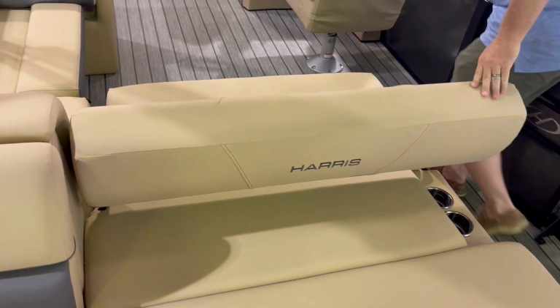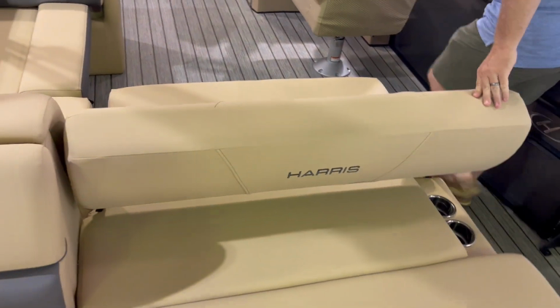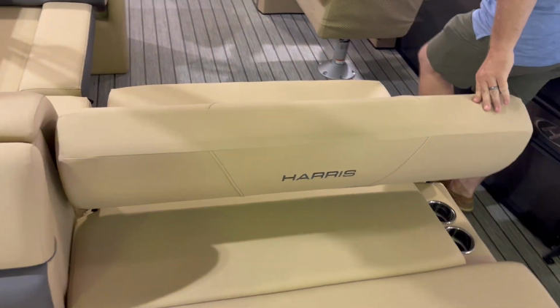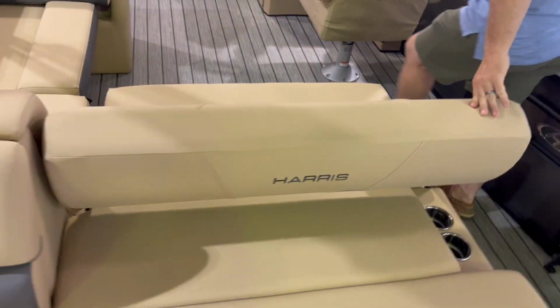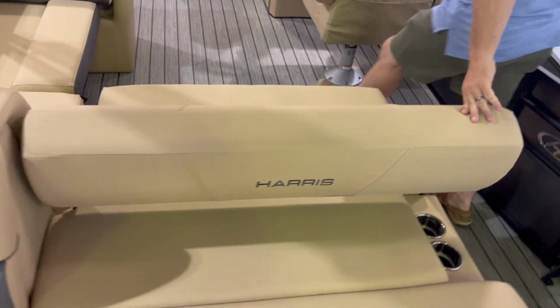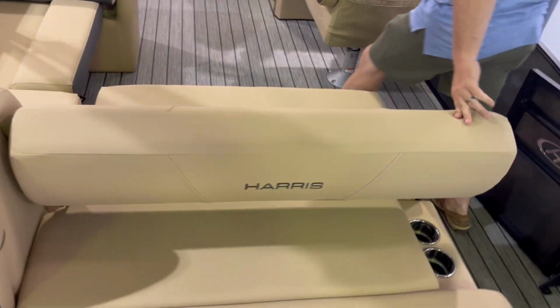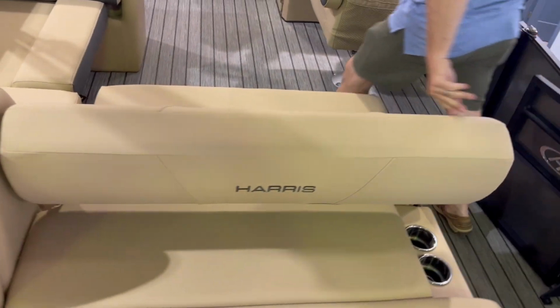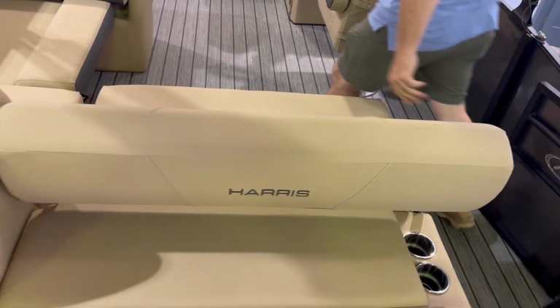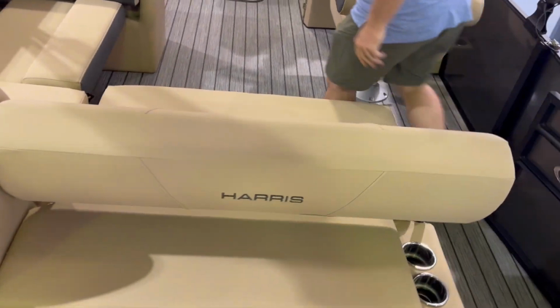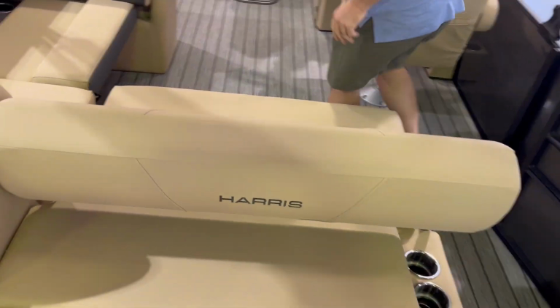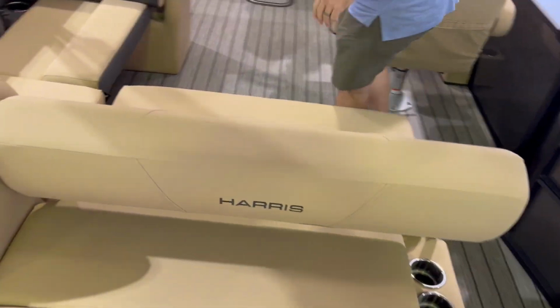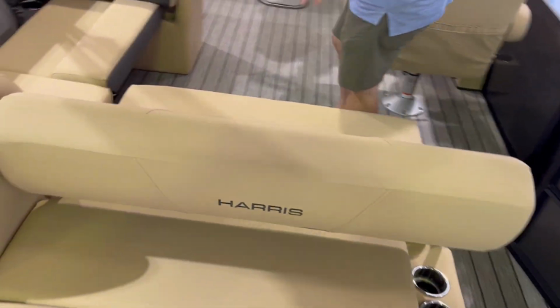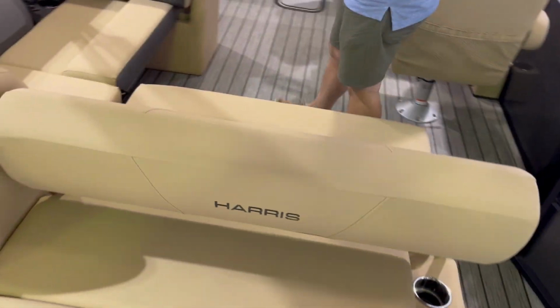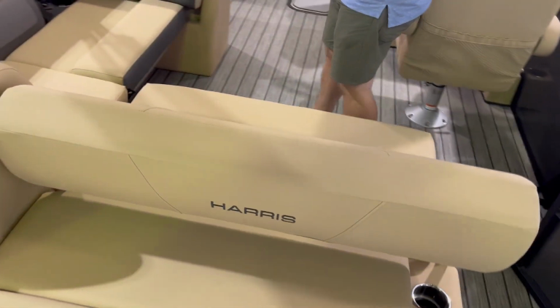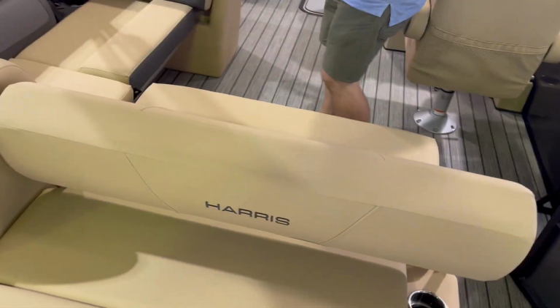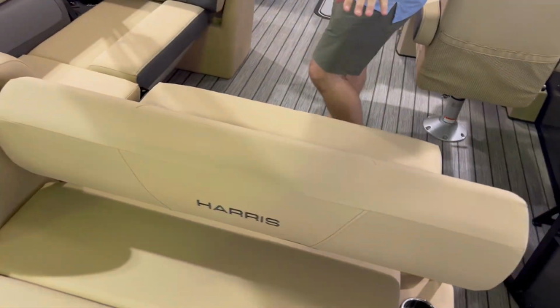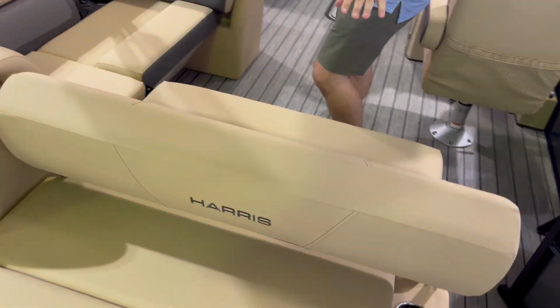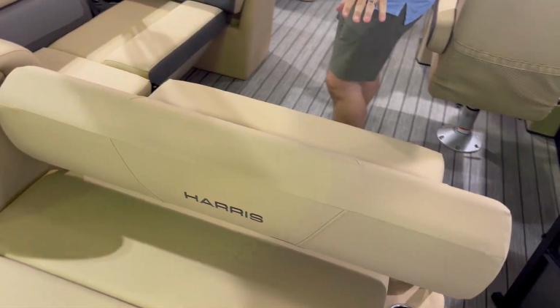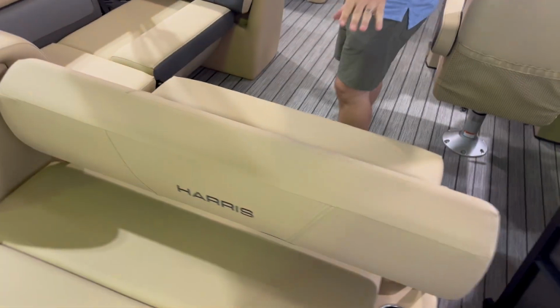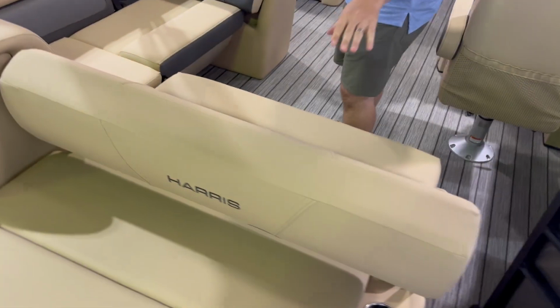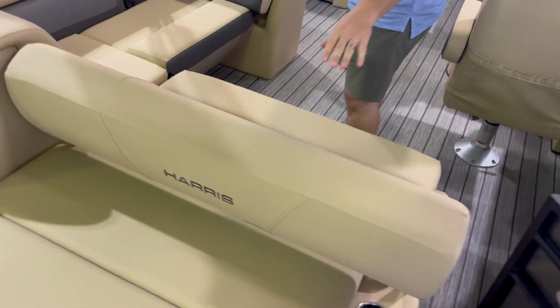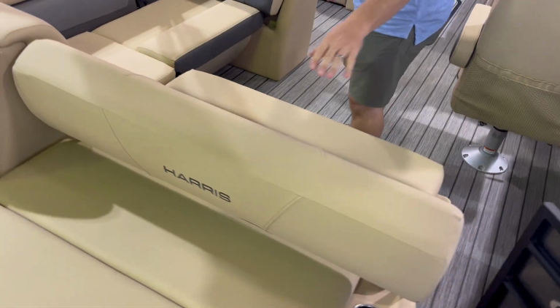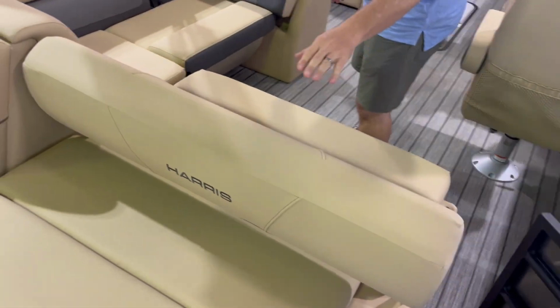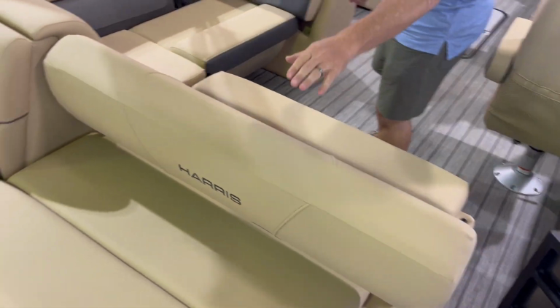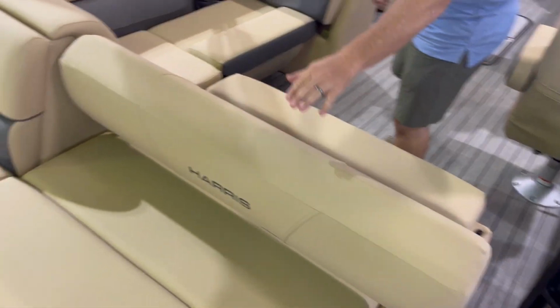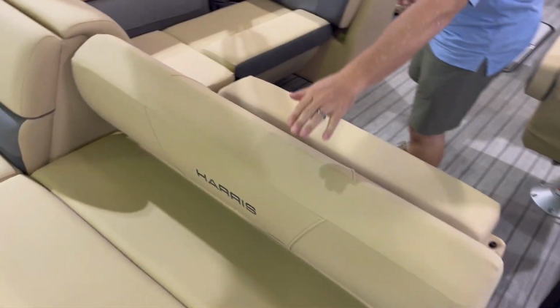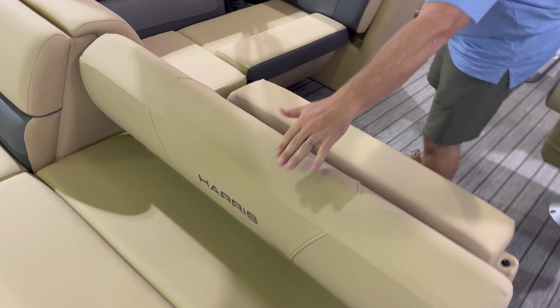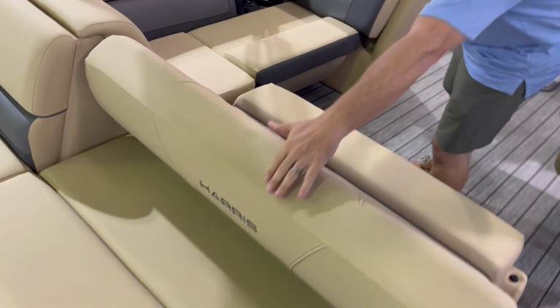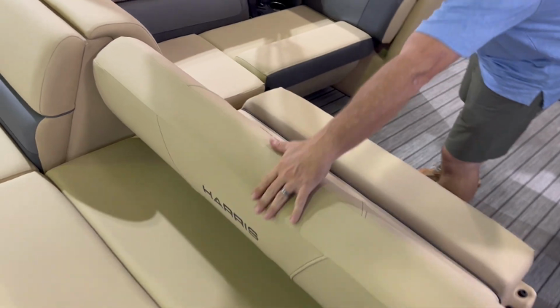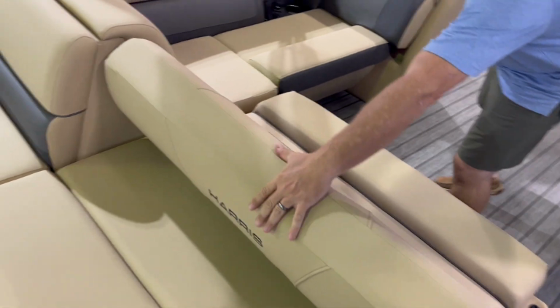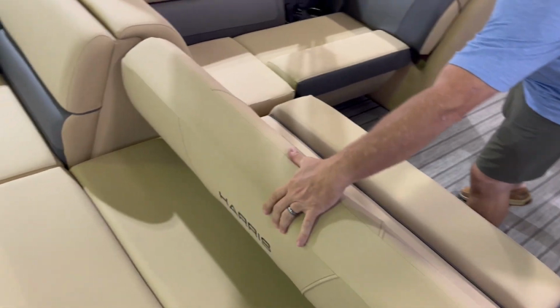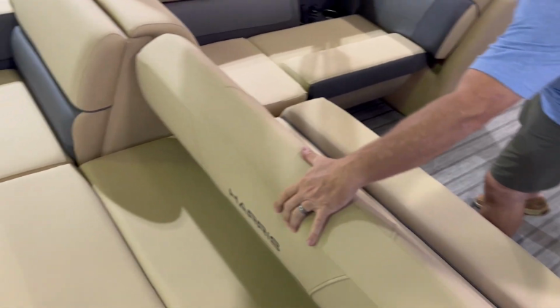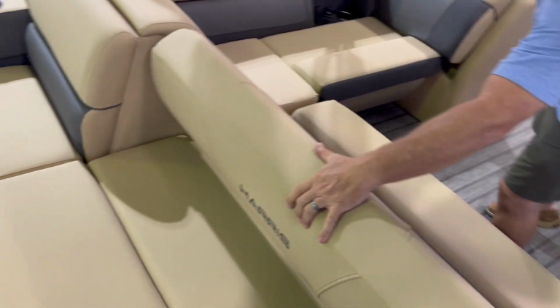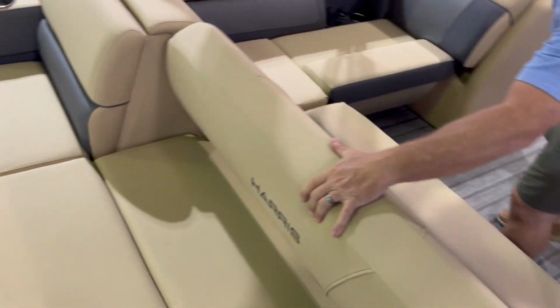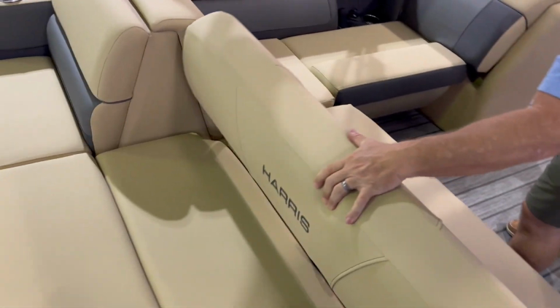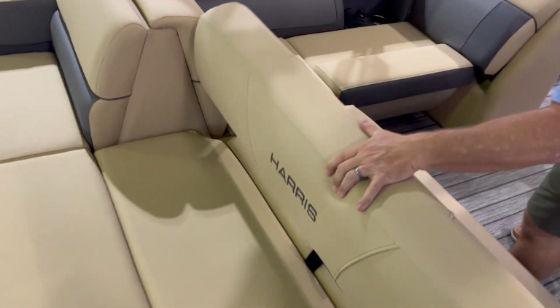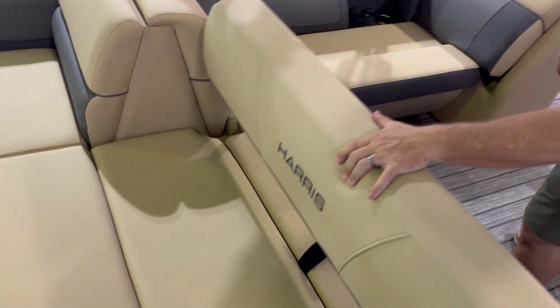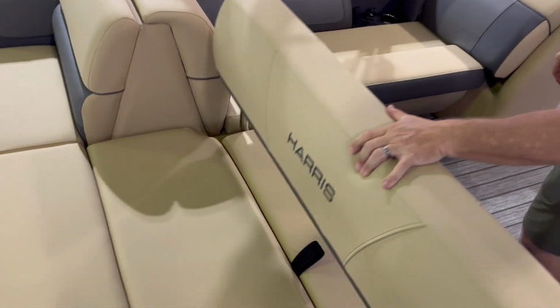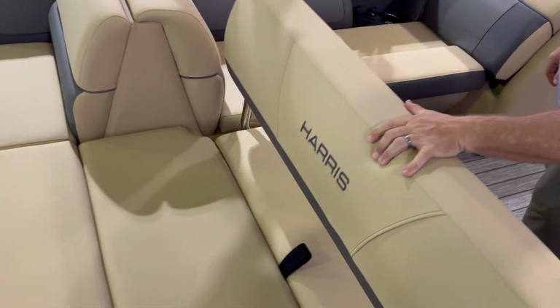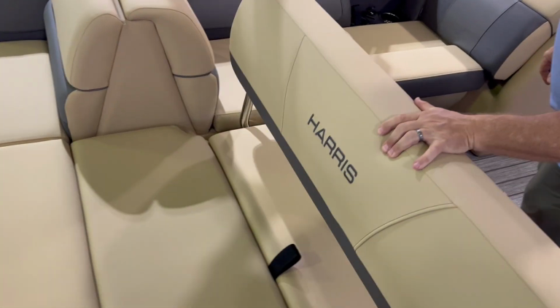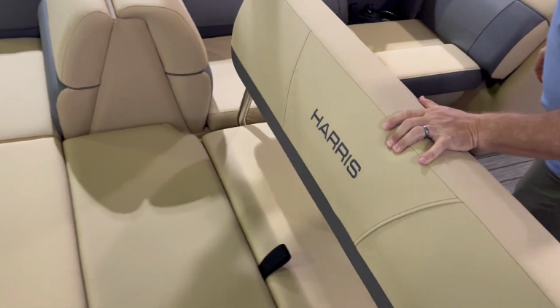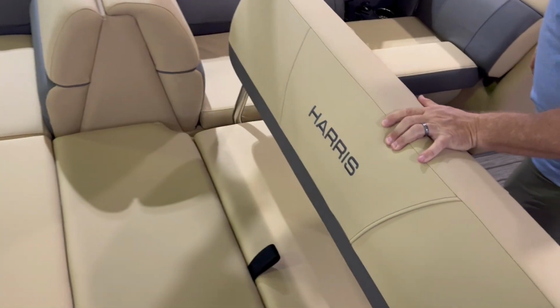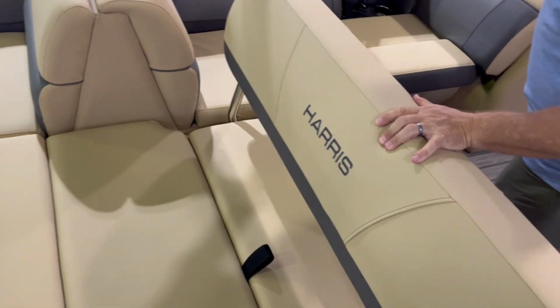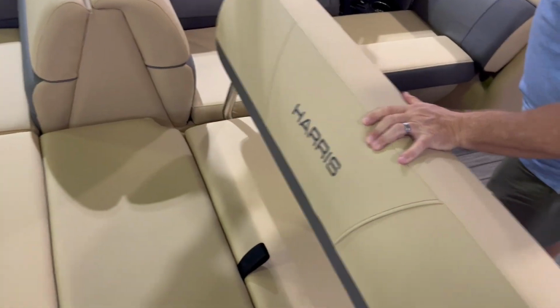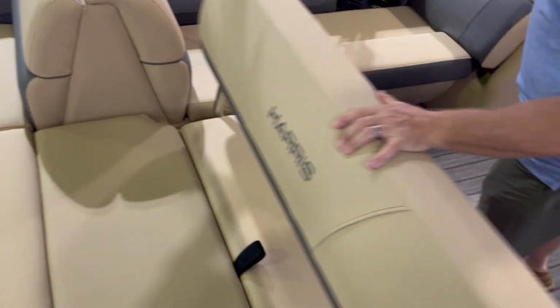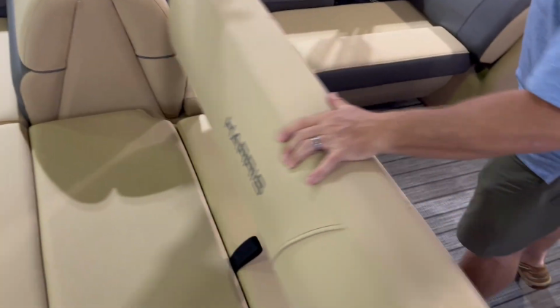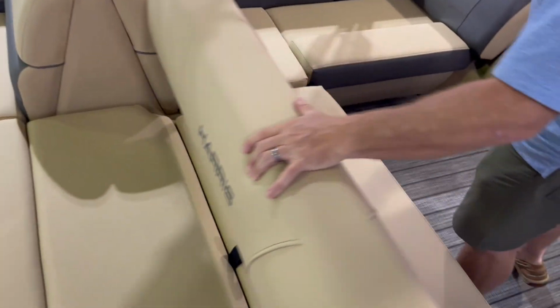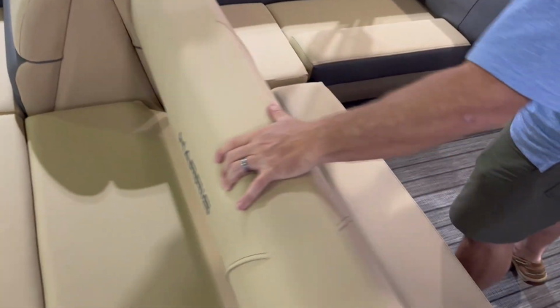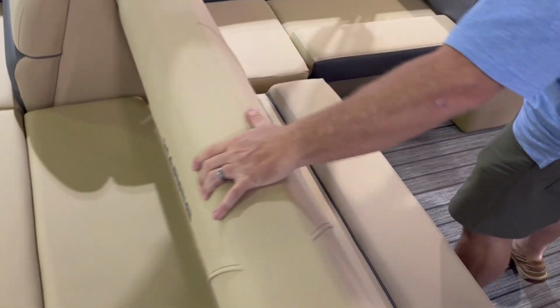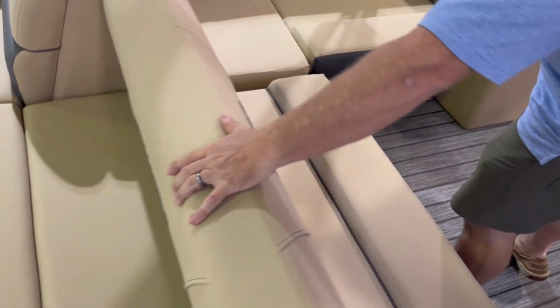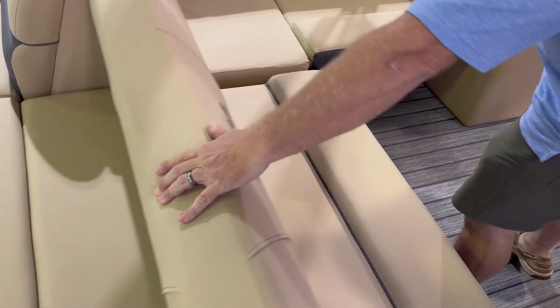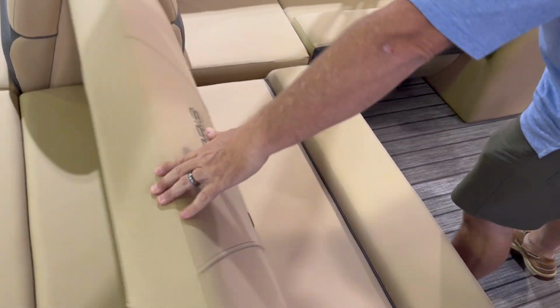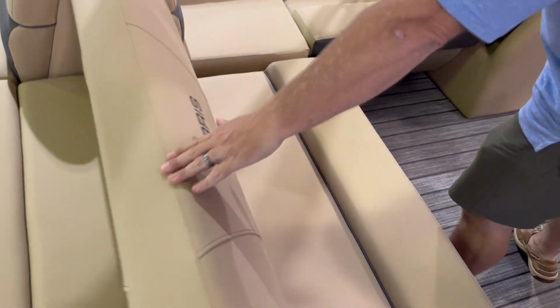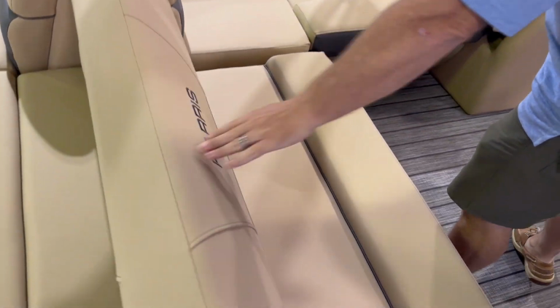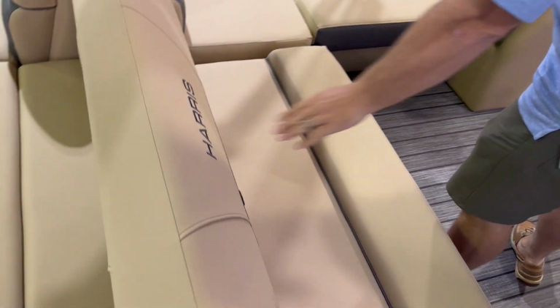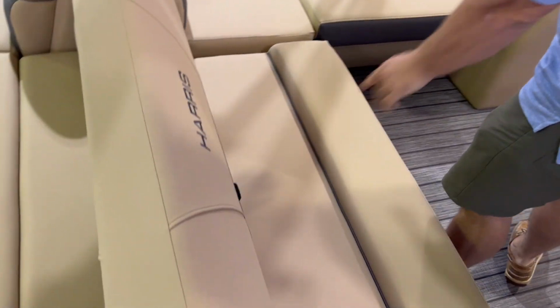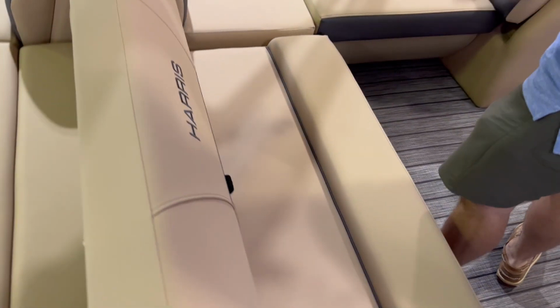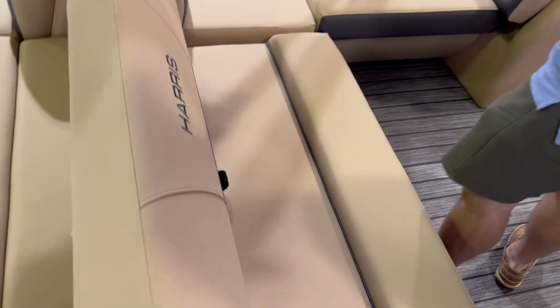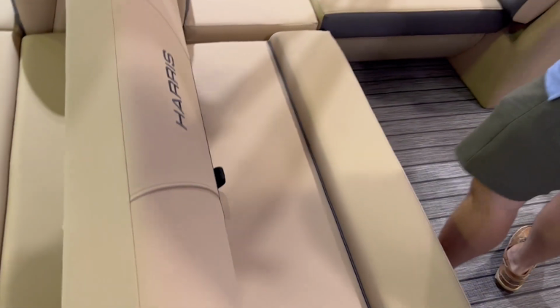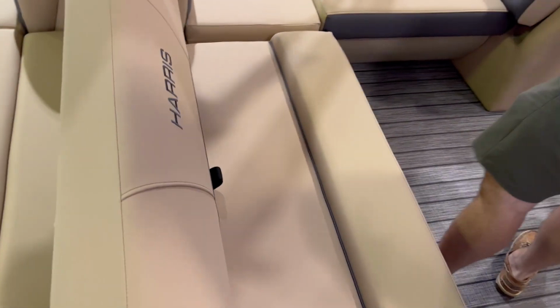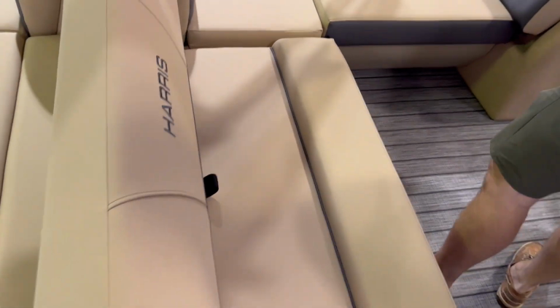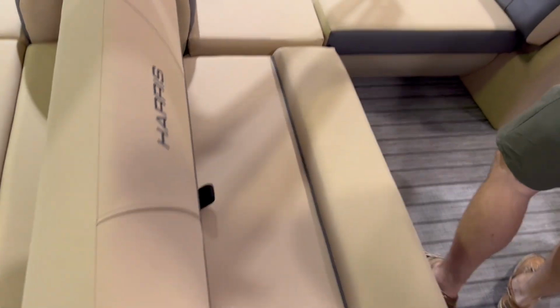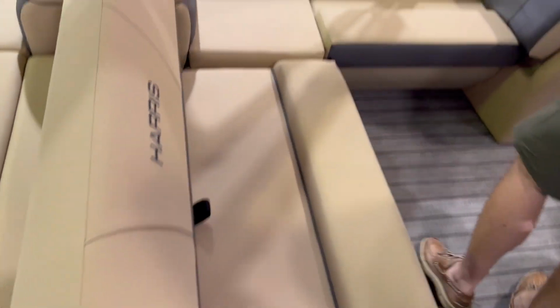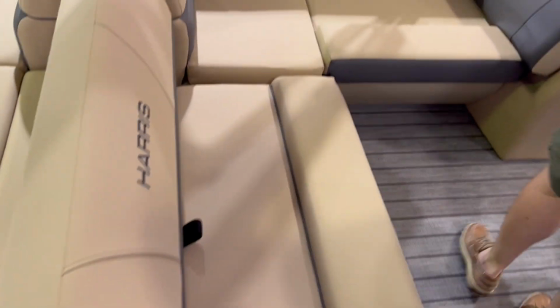This layout is the rear couch, multi-facing rear seats, and a side lounger.